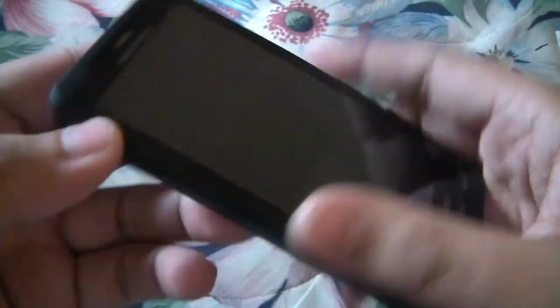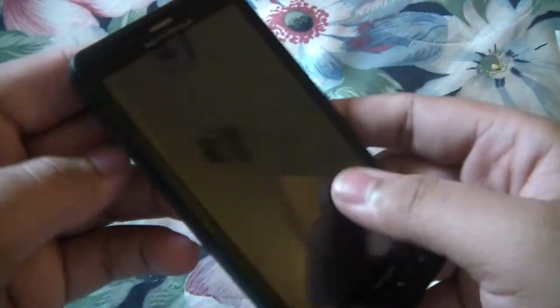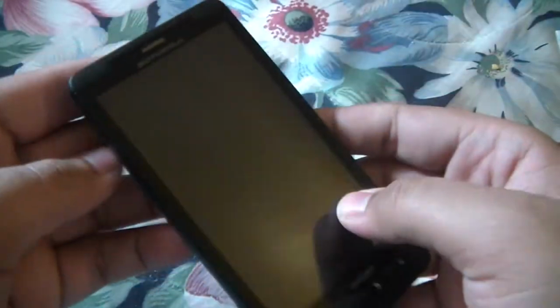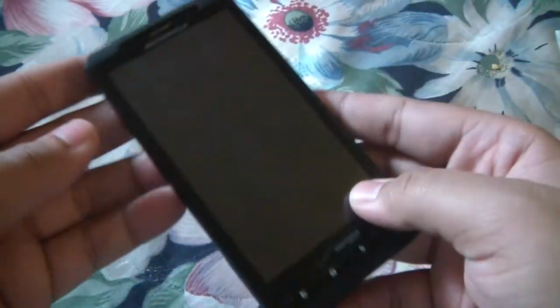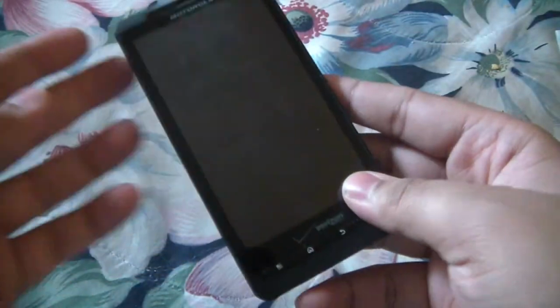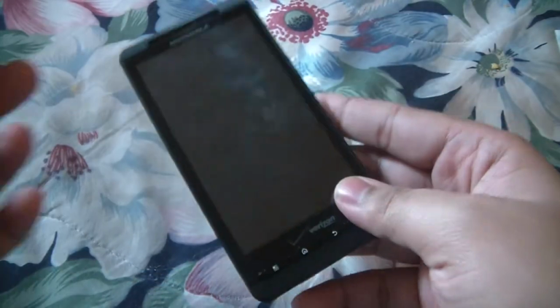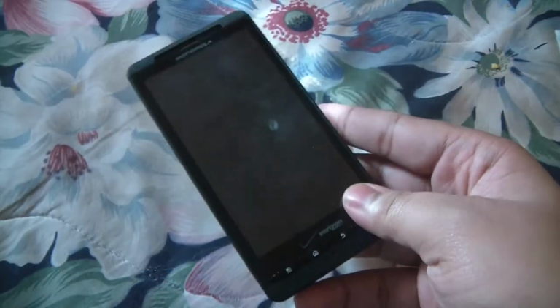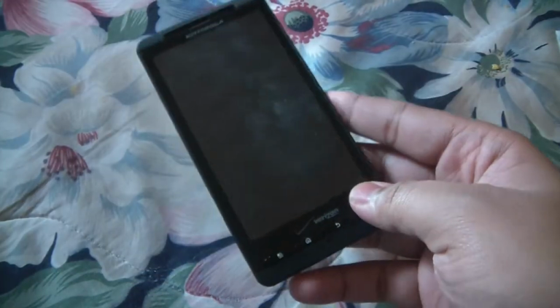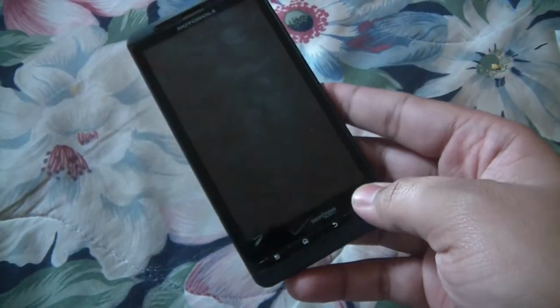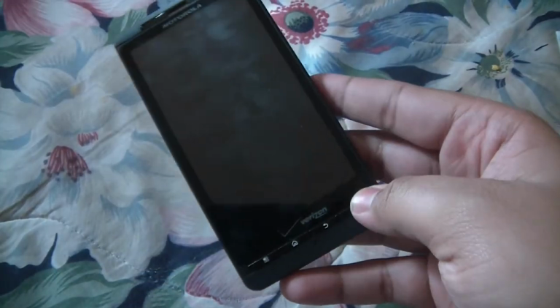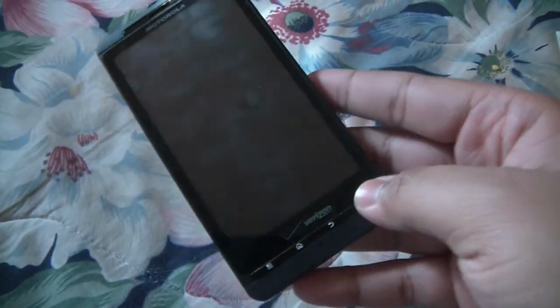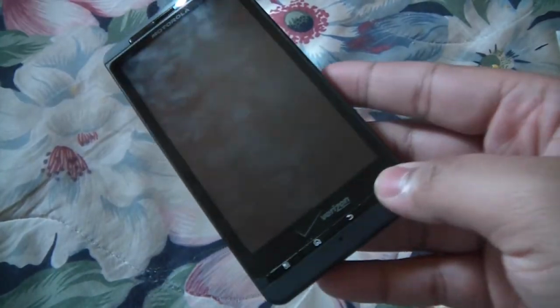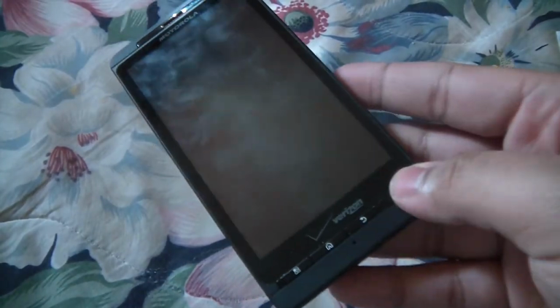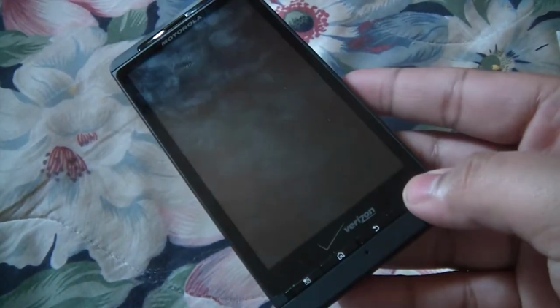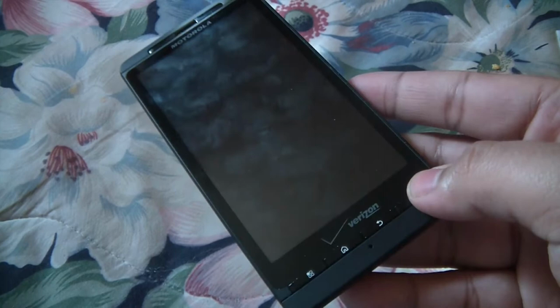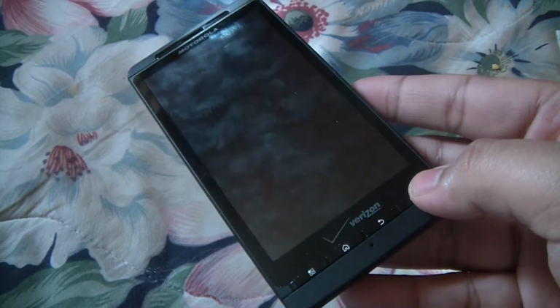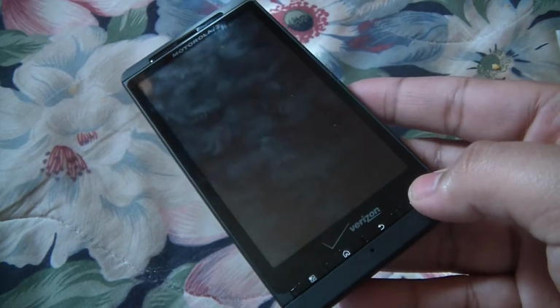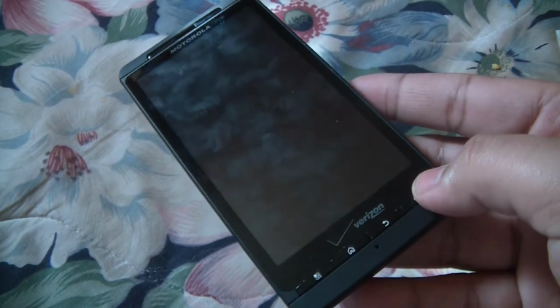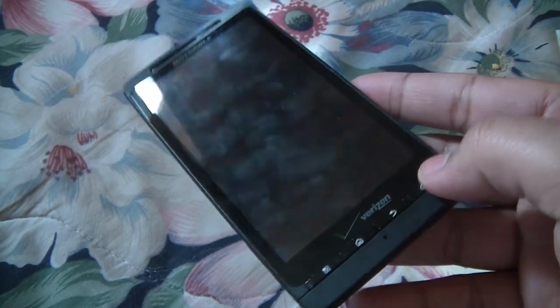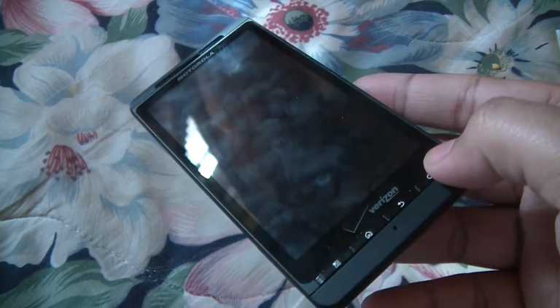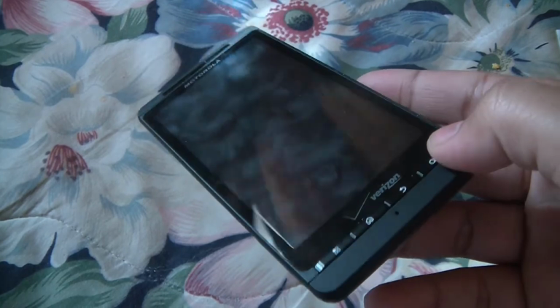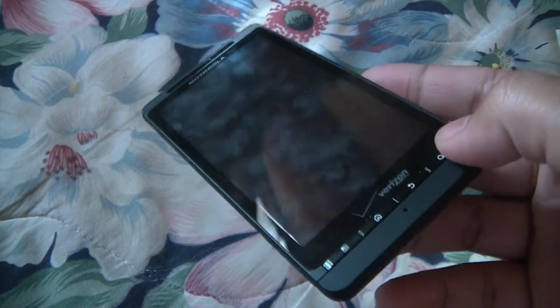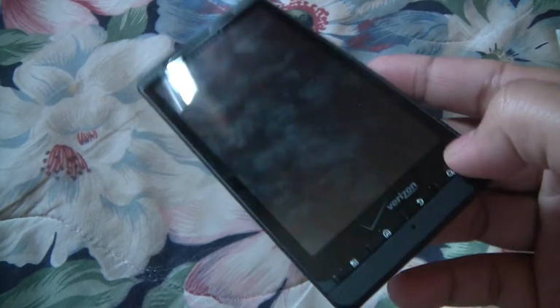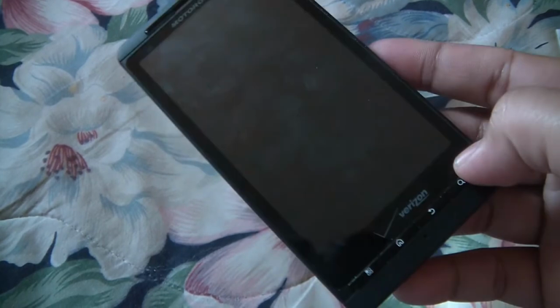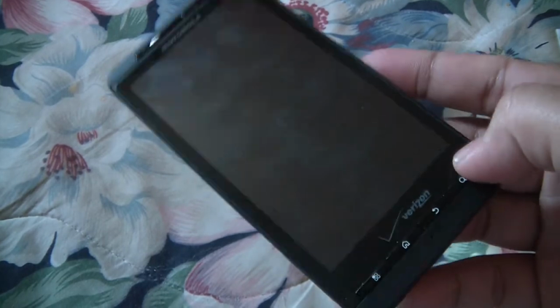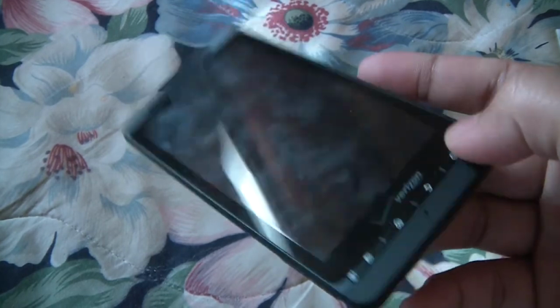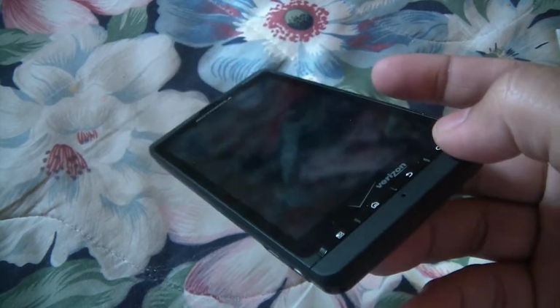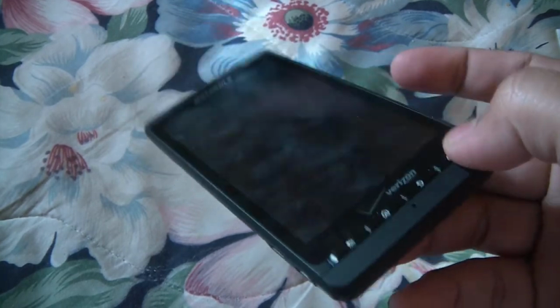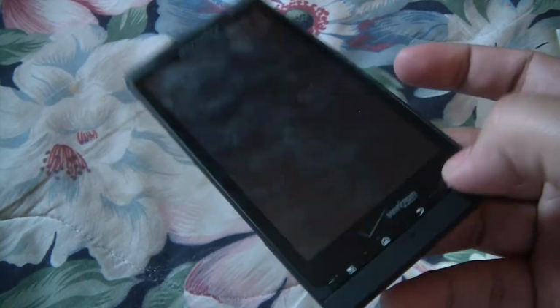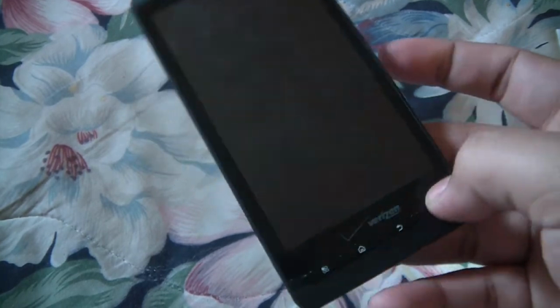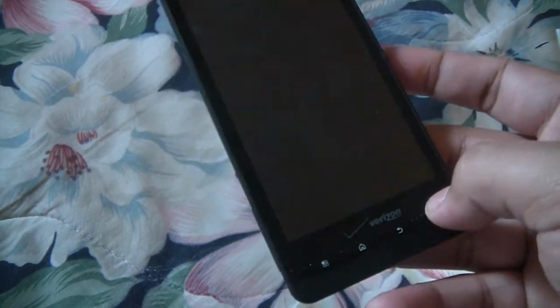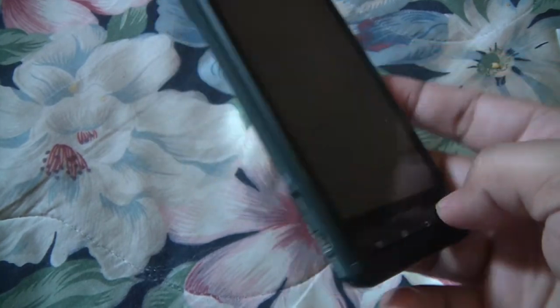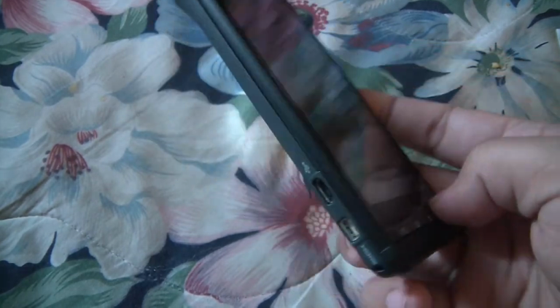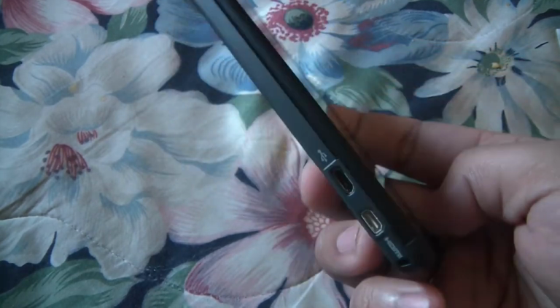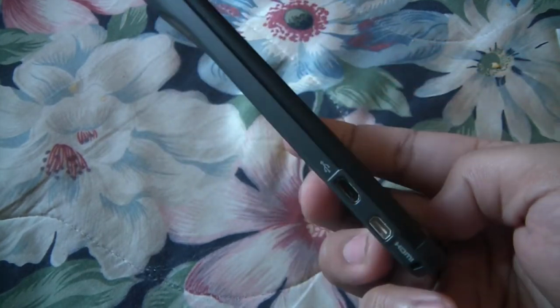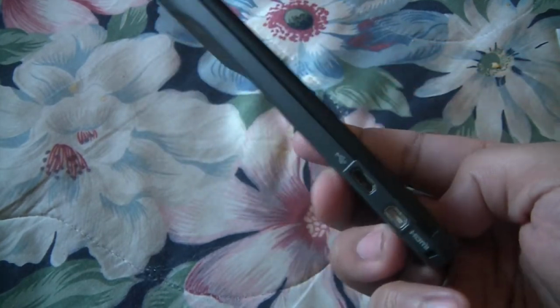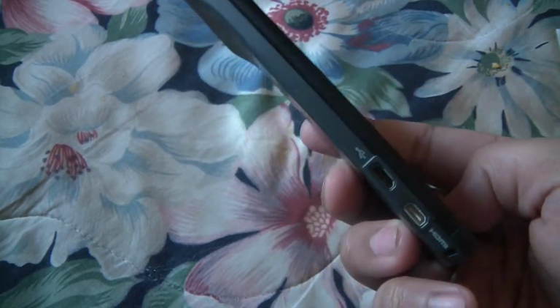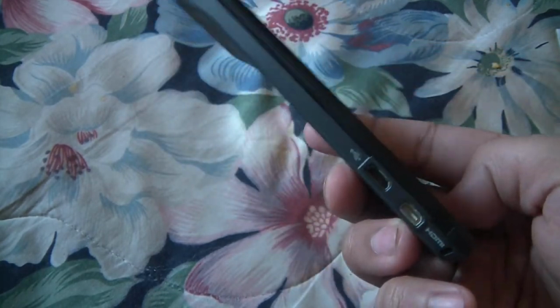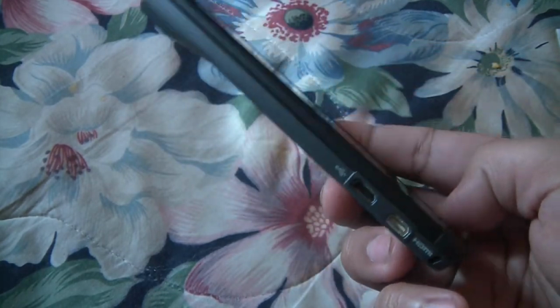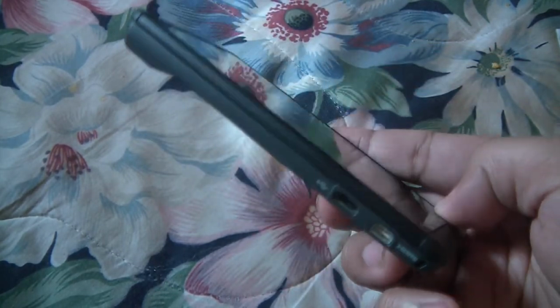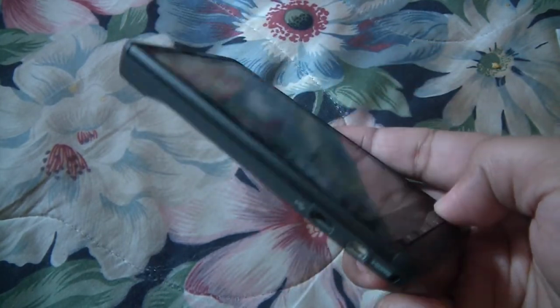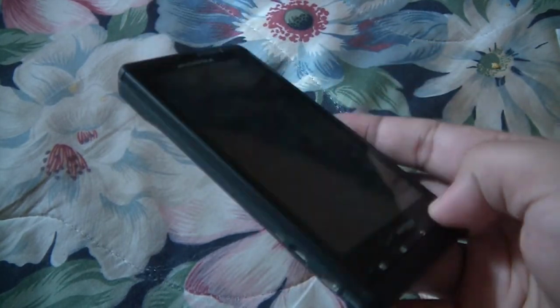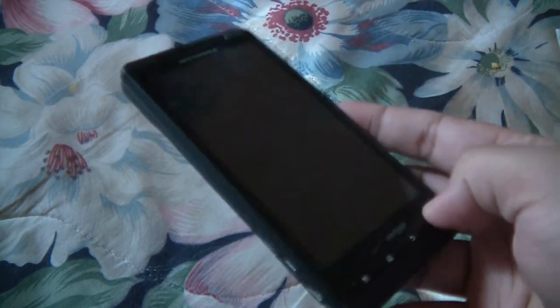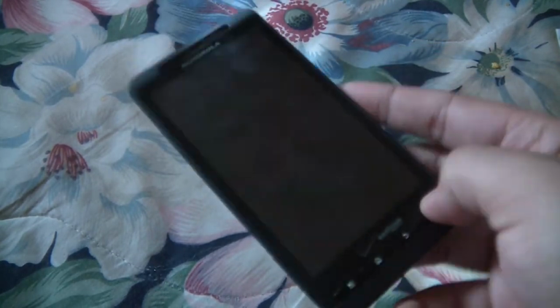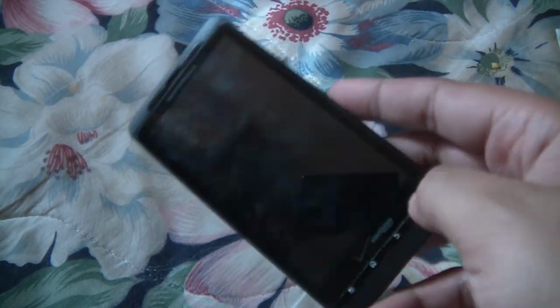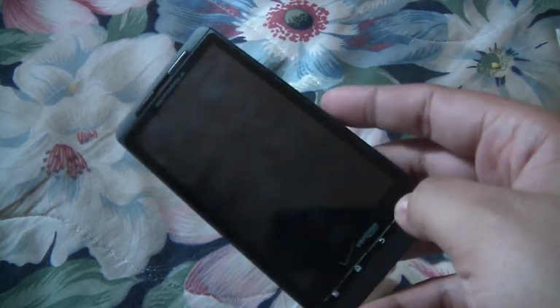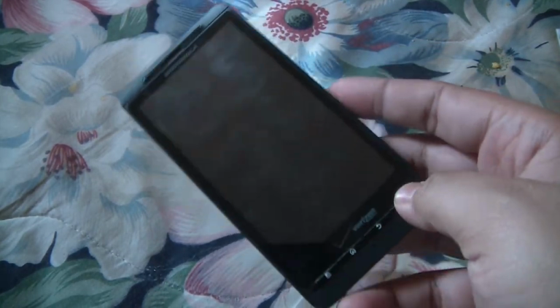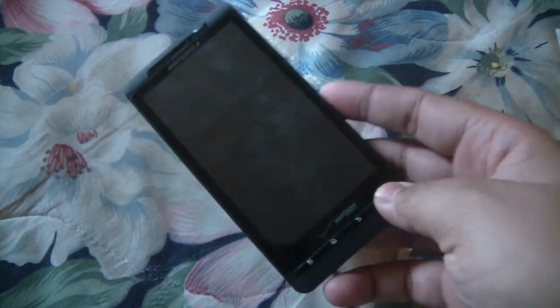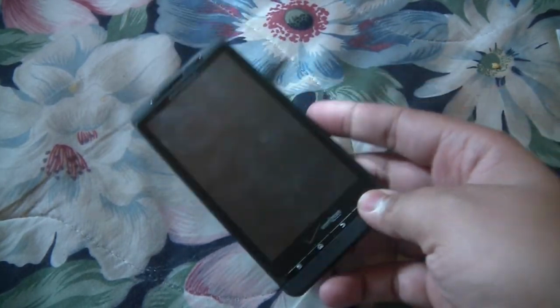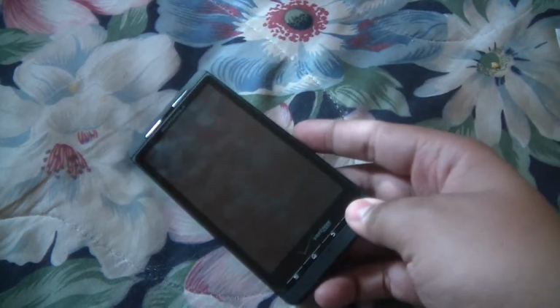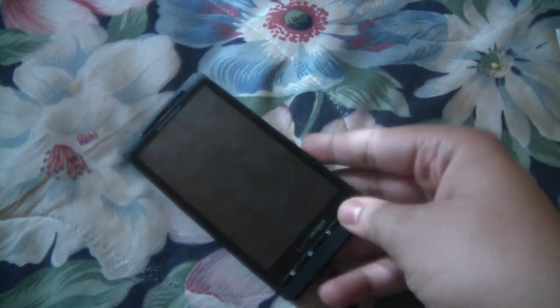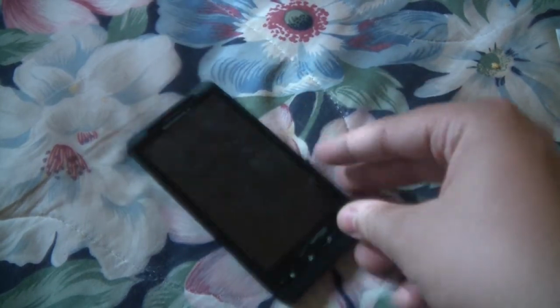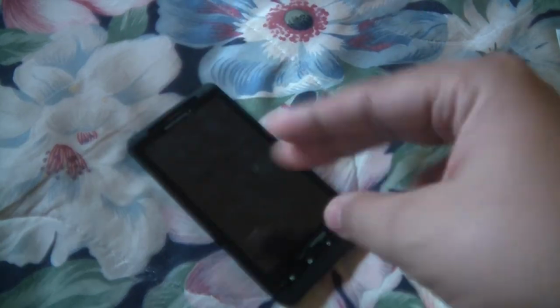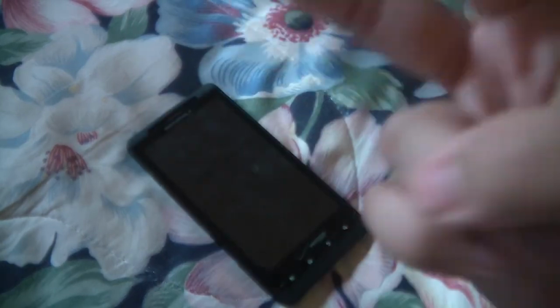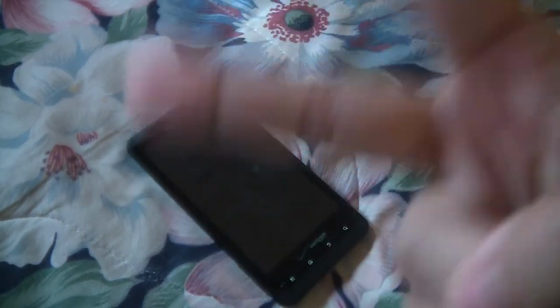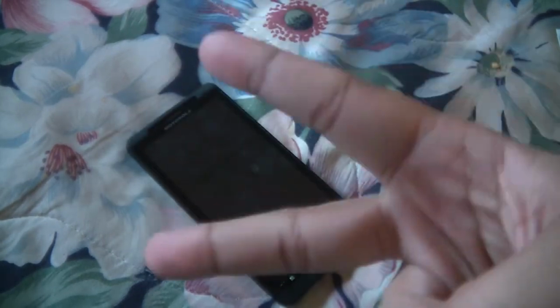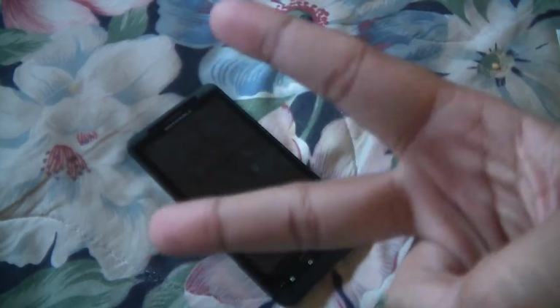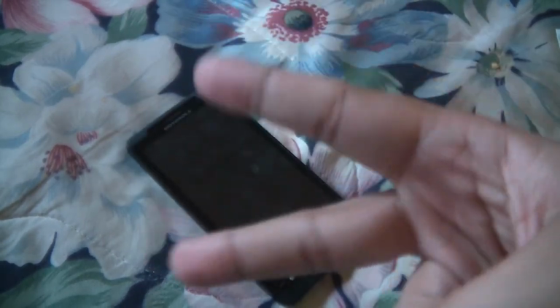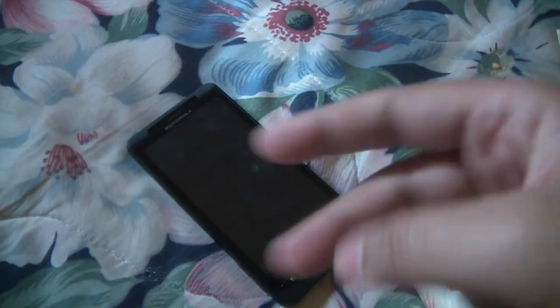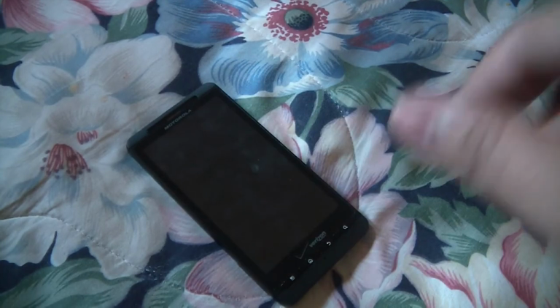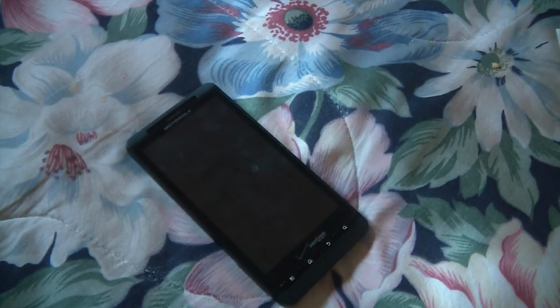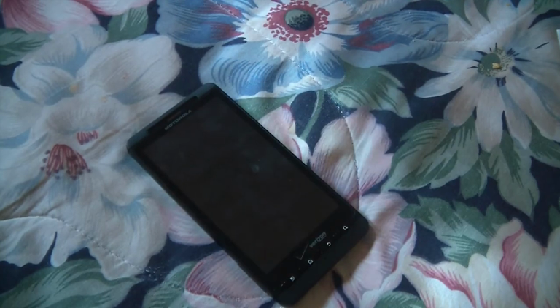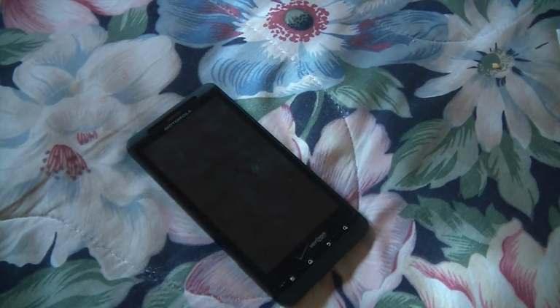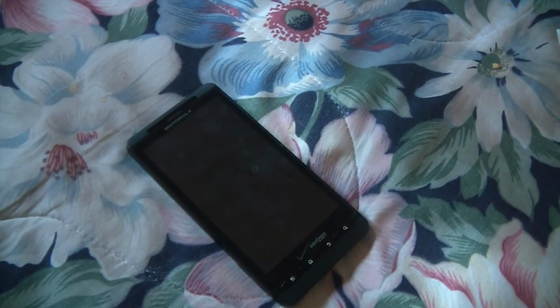There we go guys — my unboxing of the Motorola Droid X for Verizon Wireless. Thanks for watching. Peace.